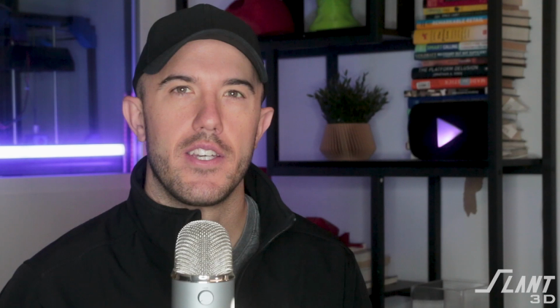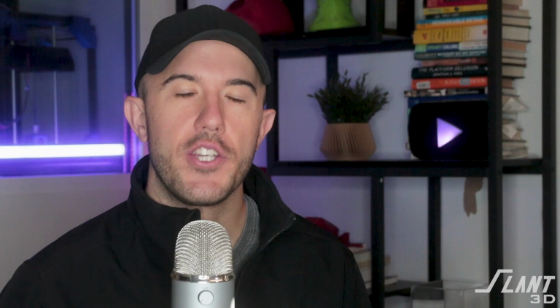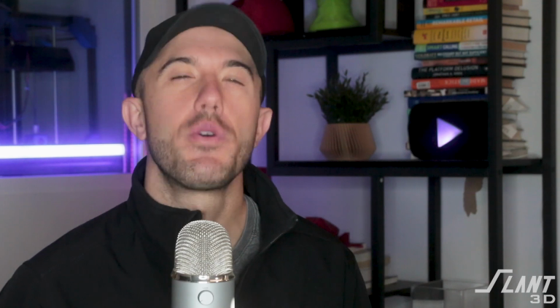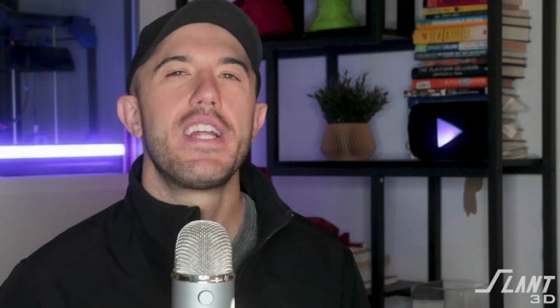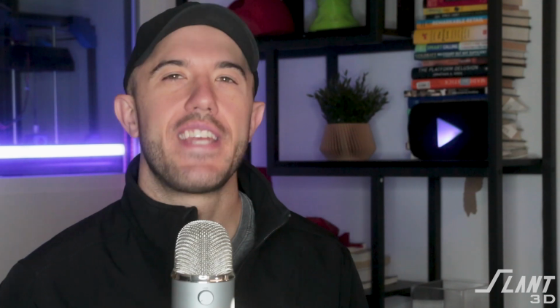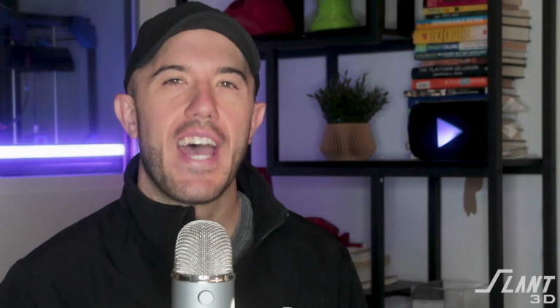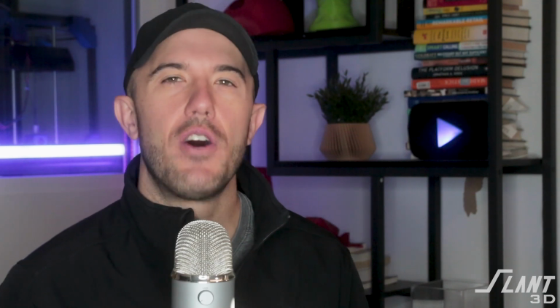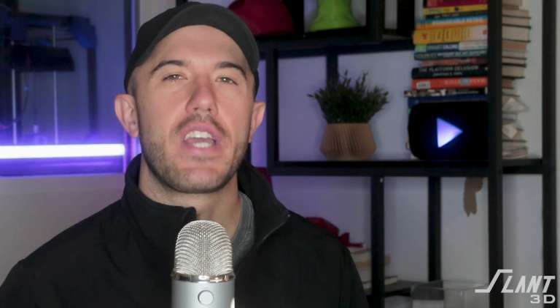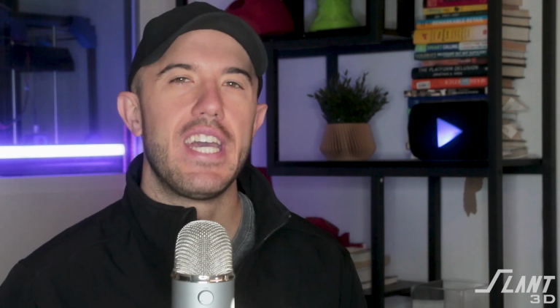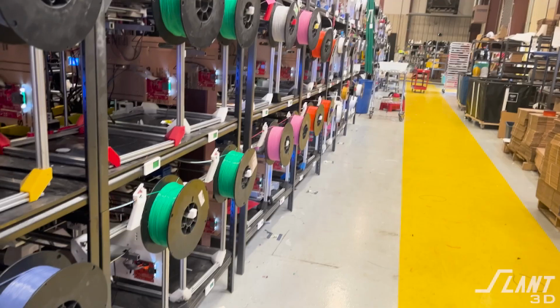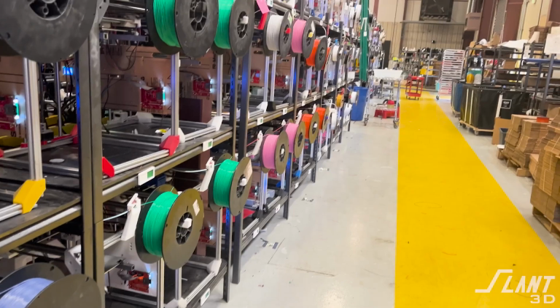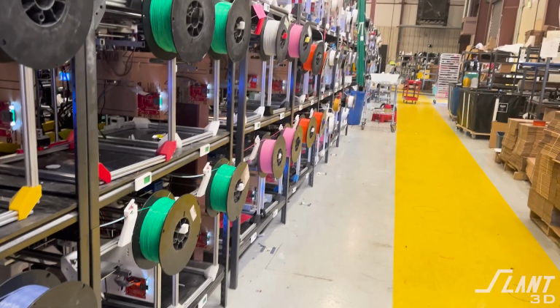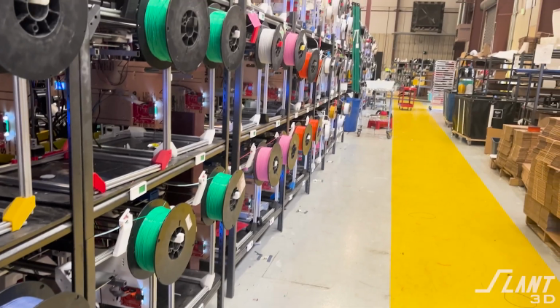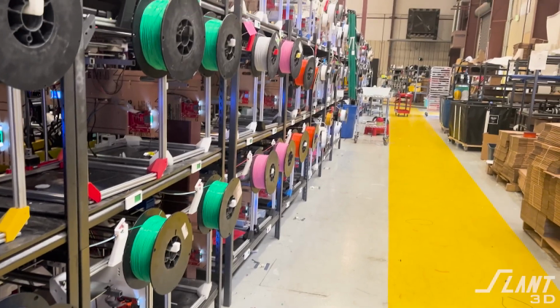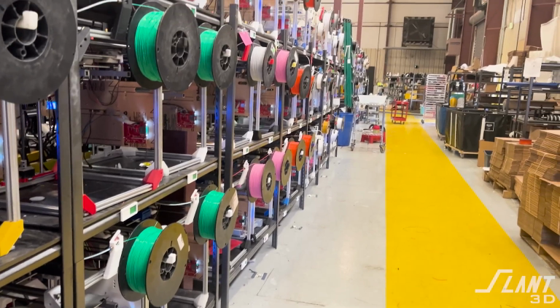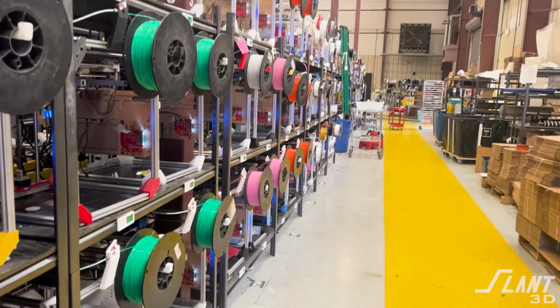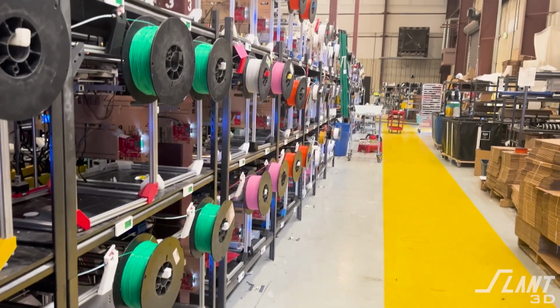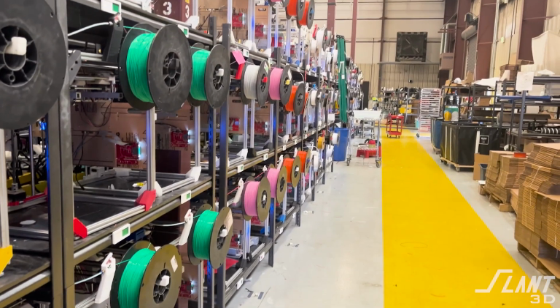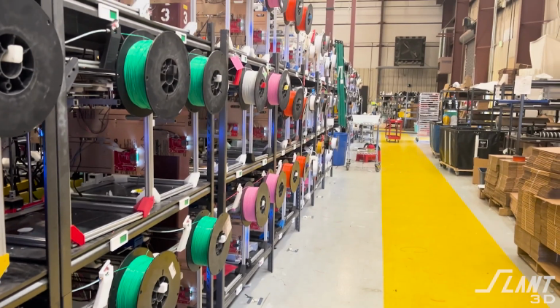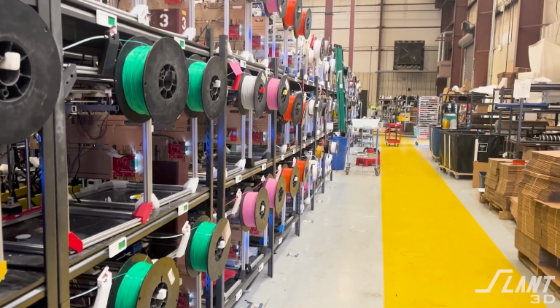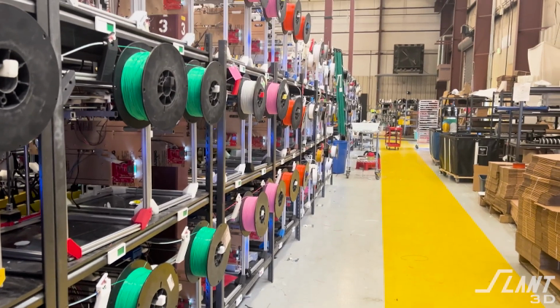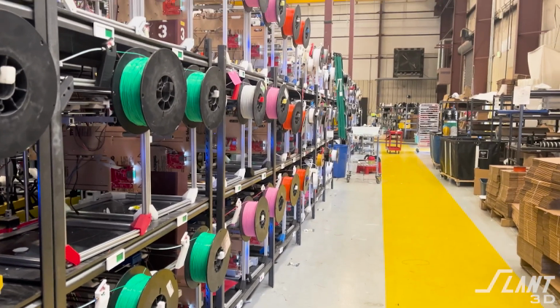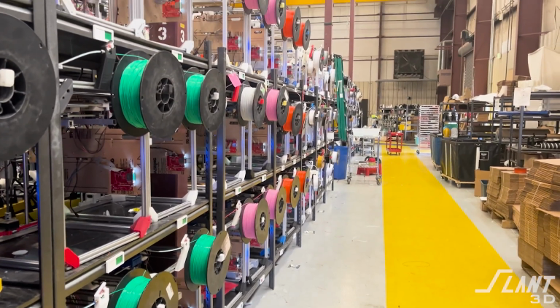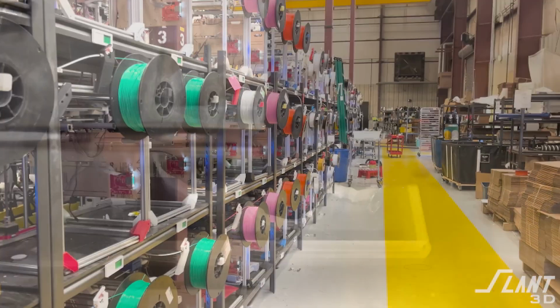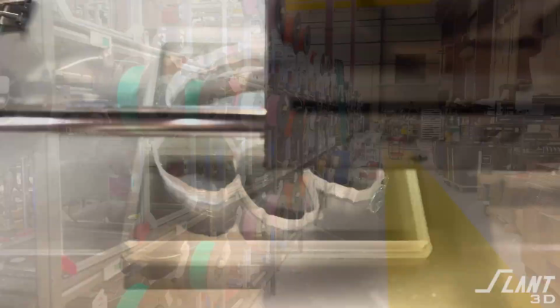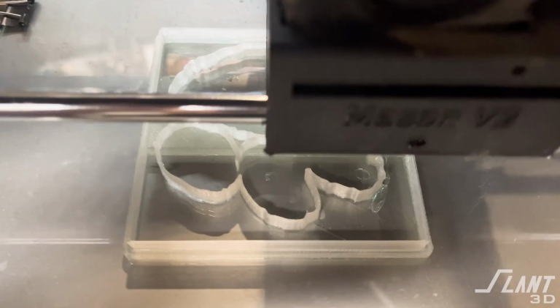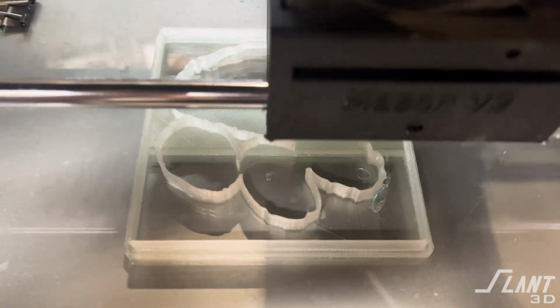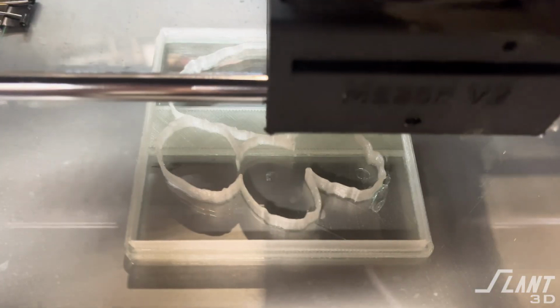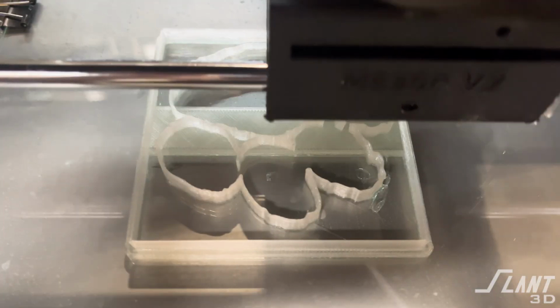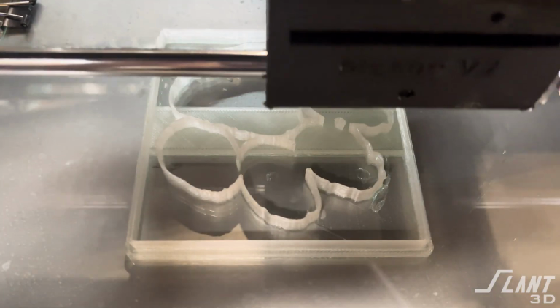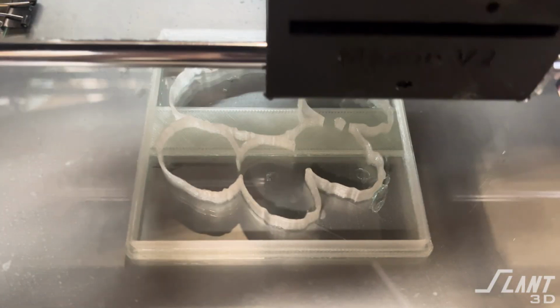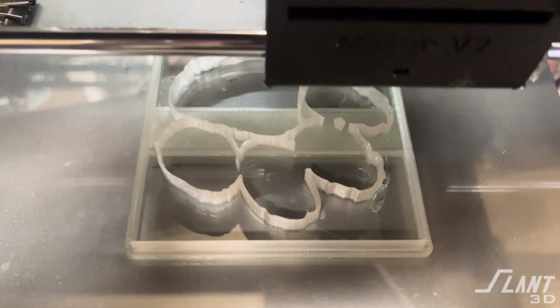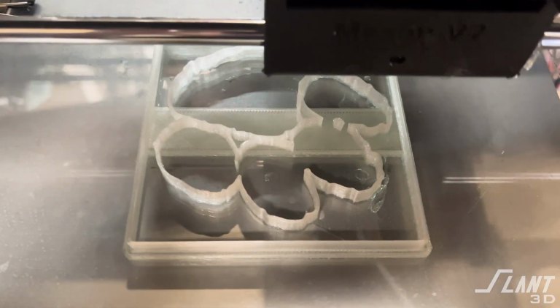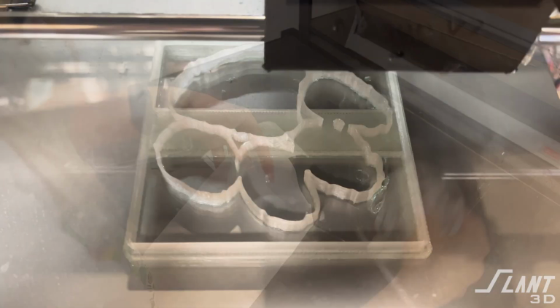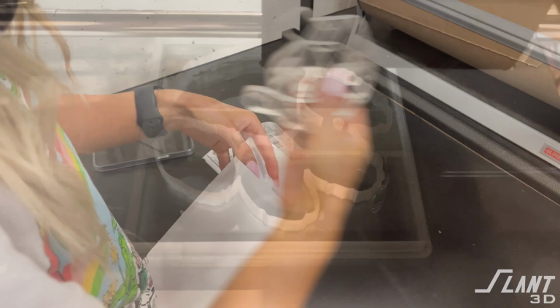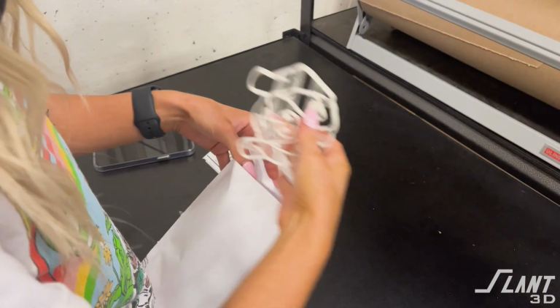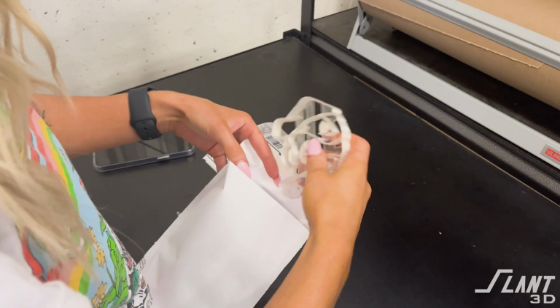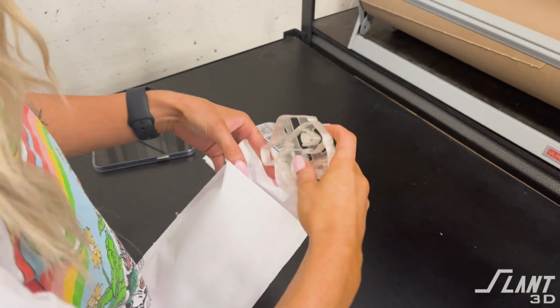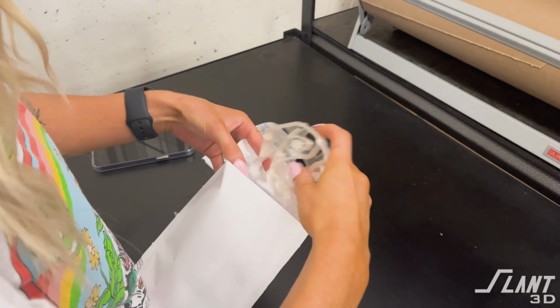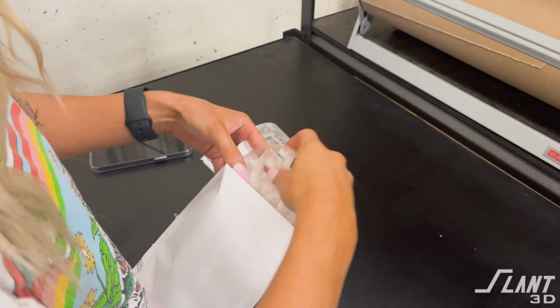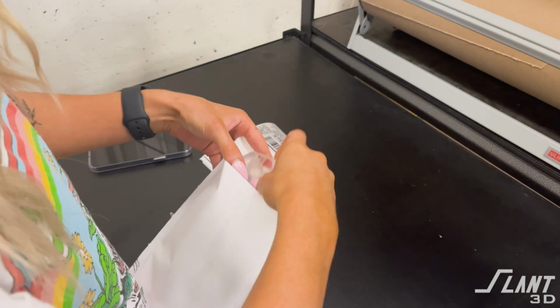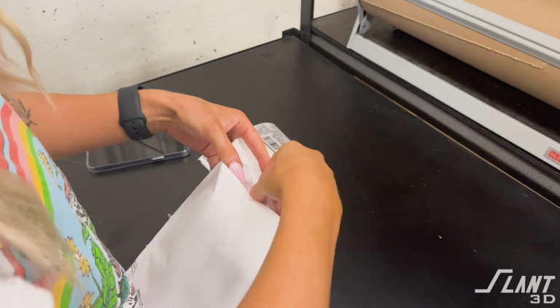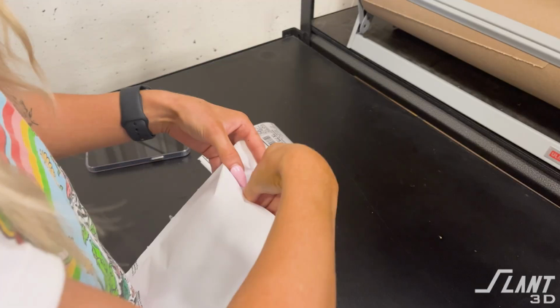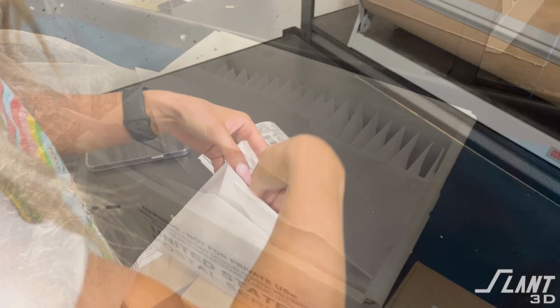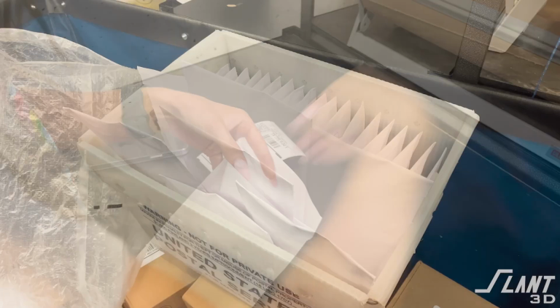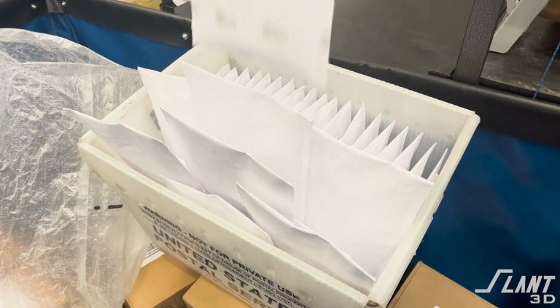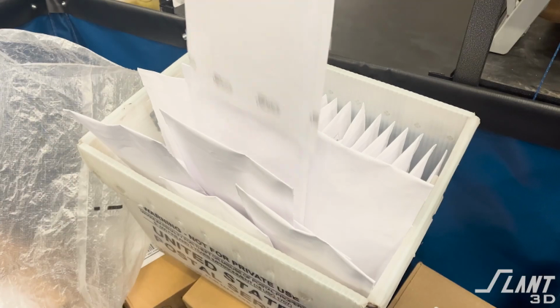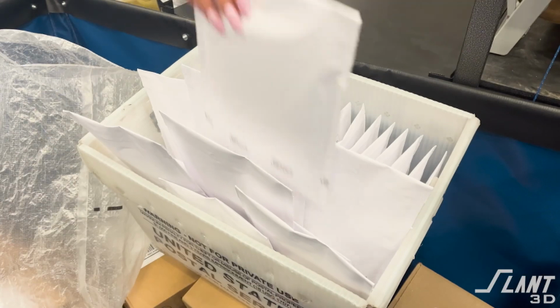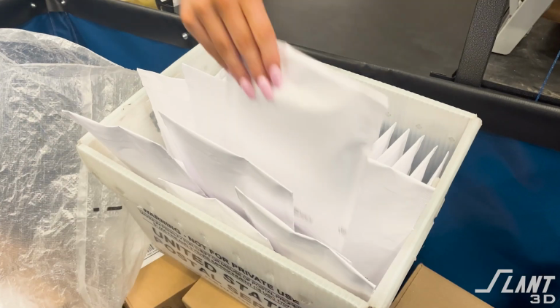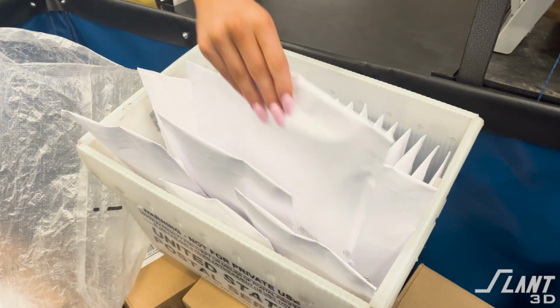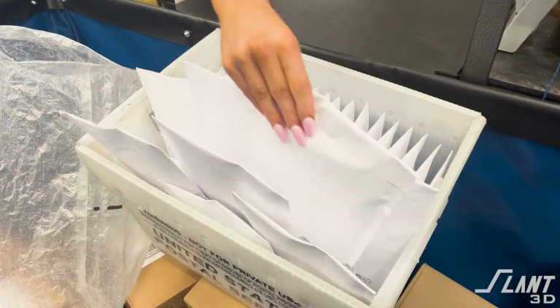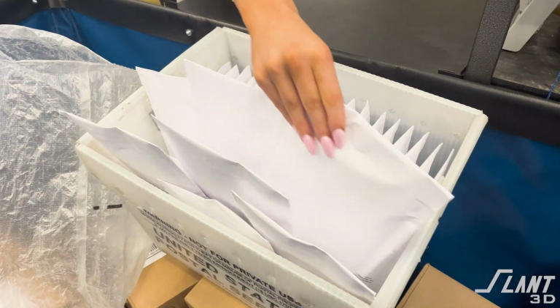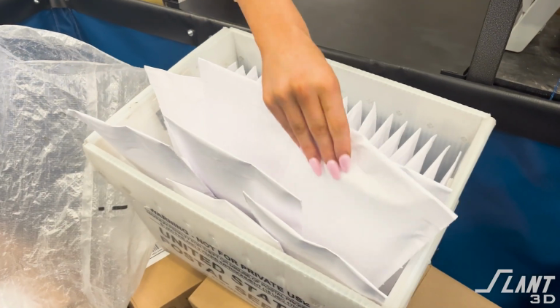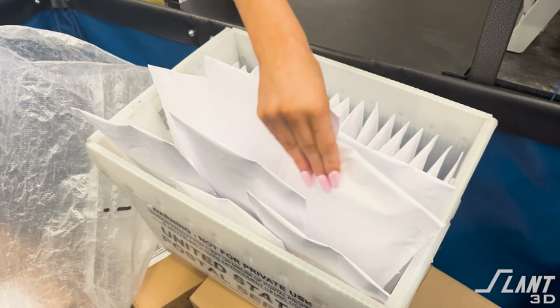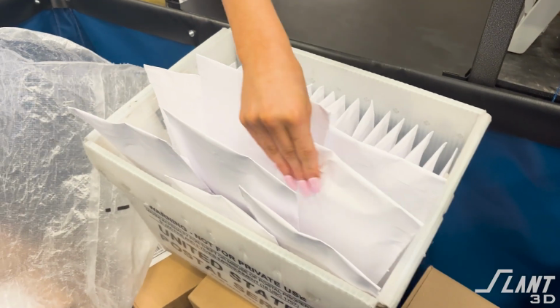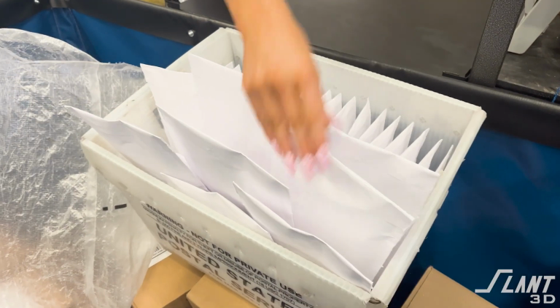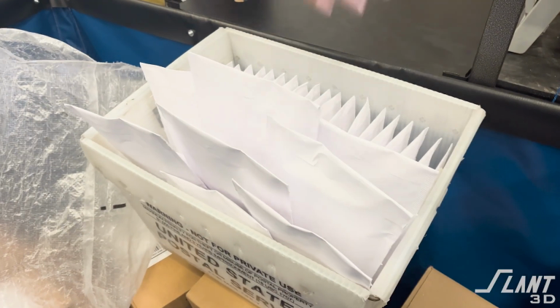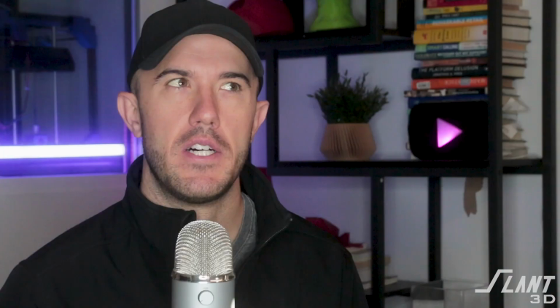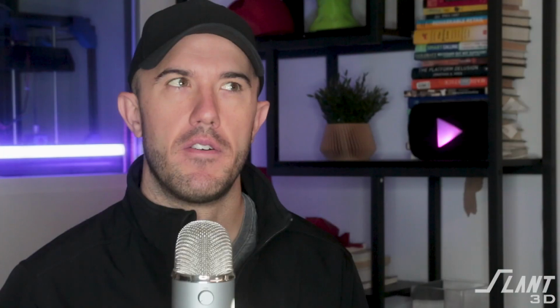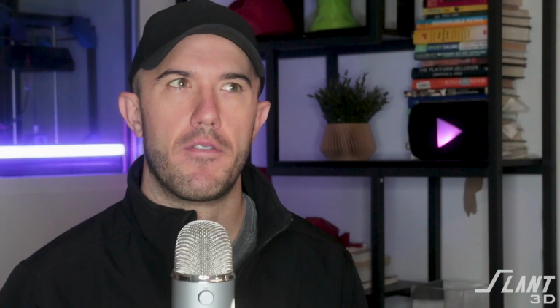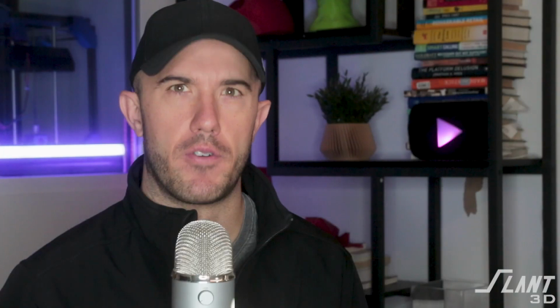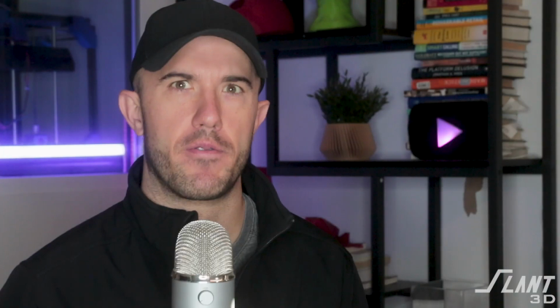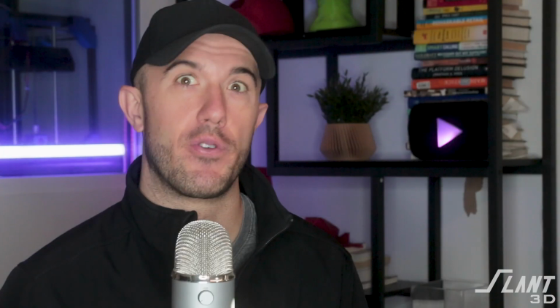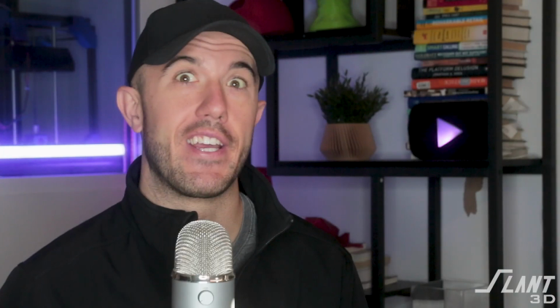You can now get a thousand printers working to print and ship your parts for your Etsy store for free.